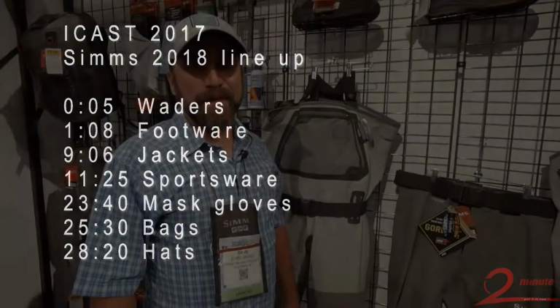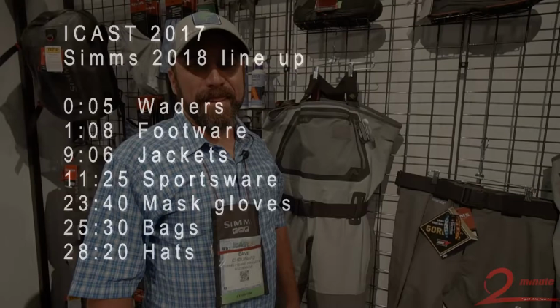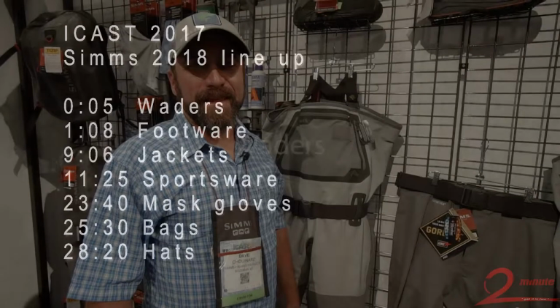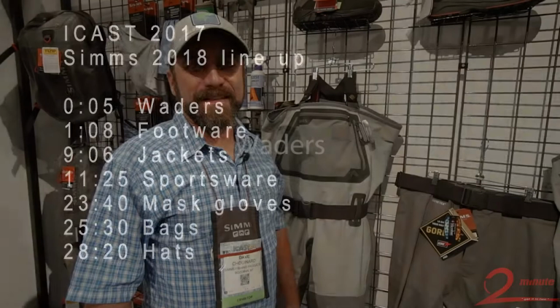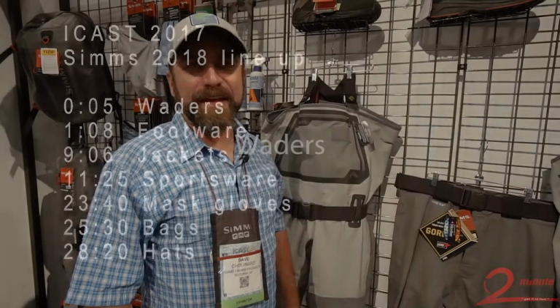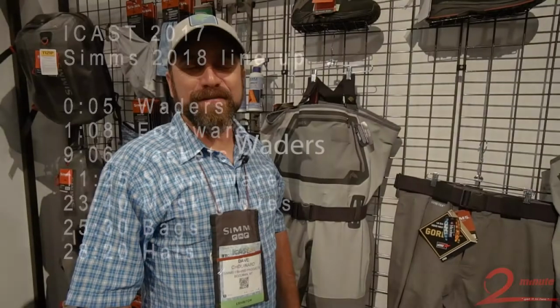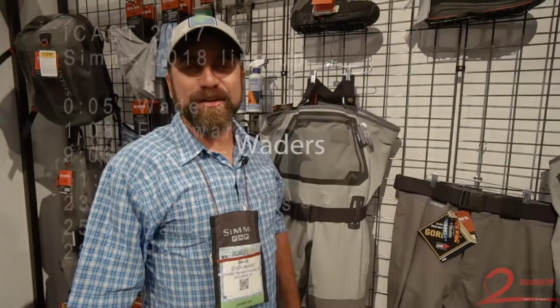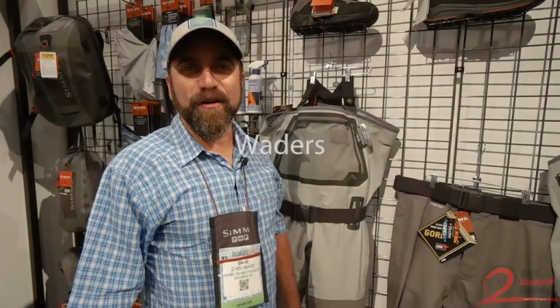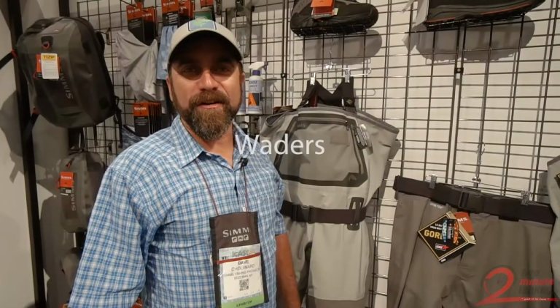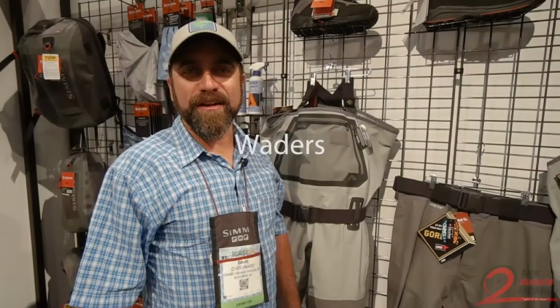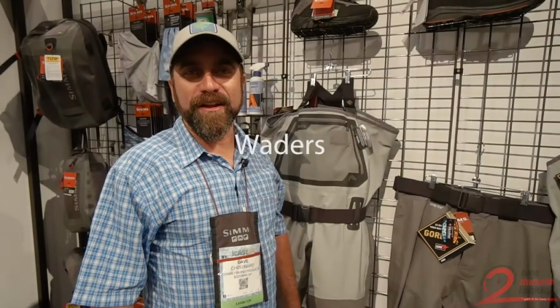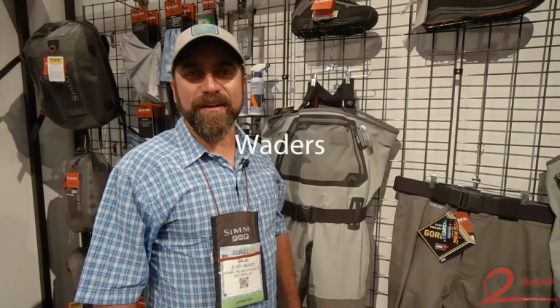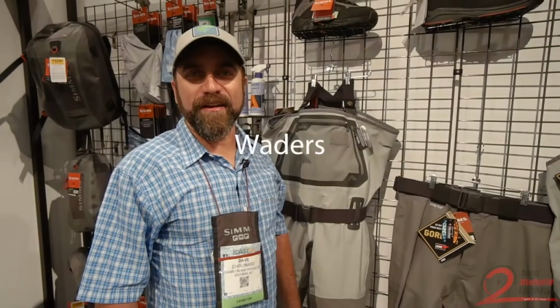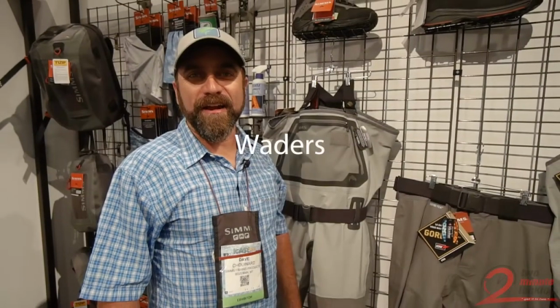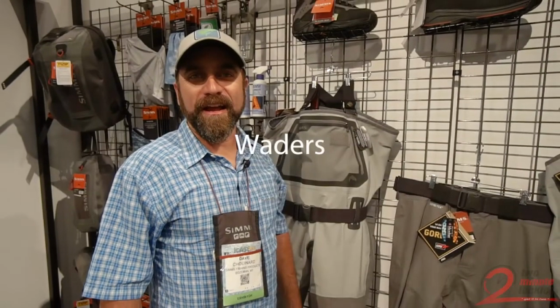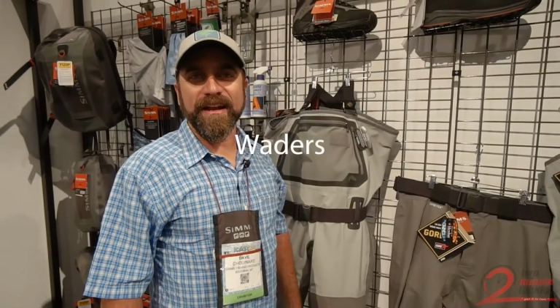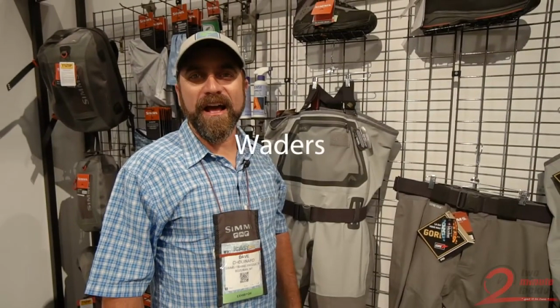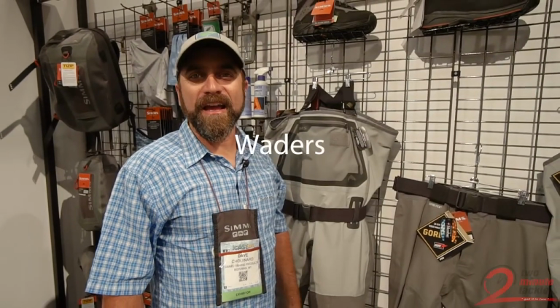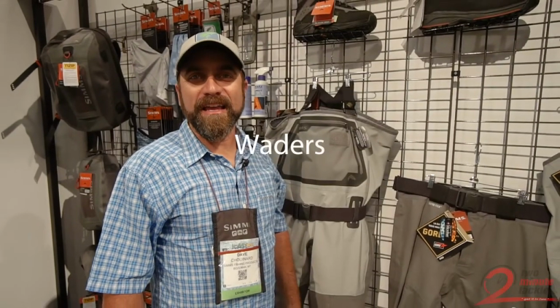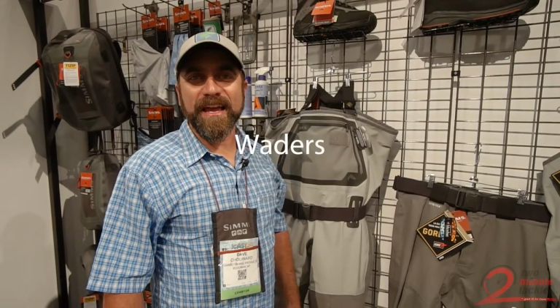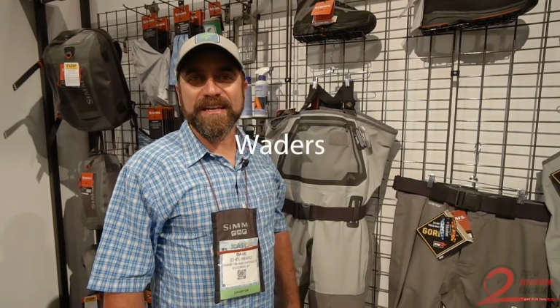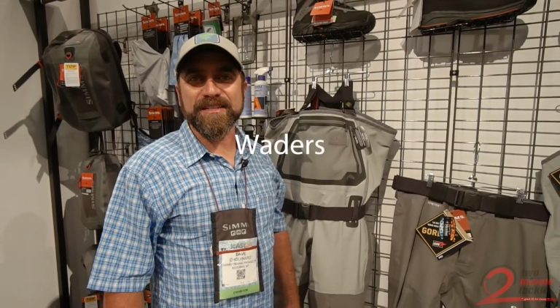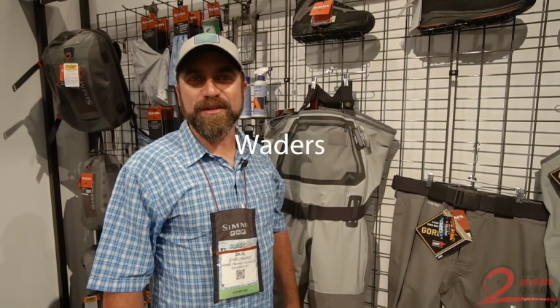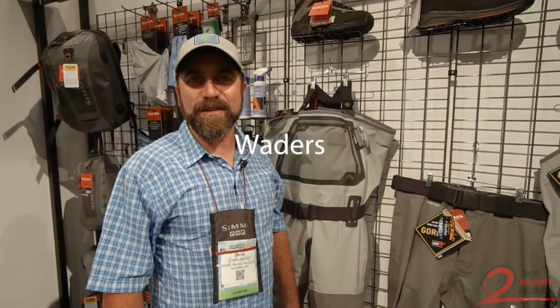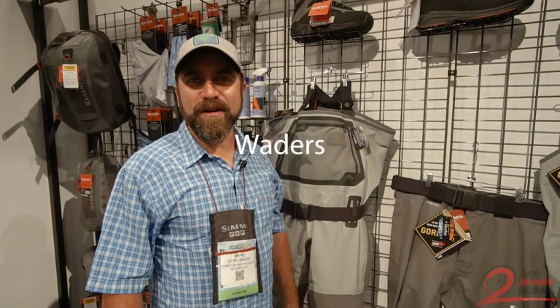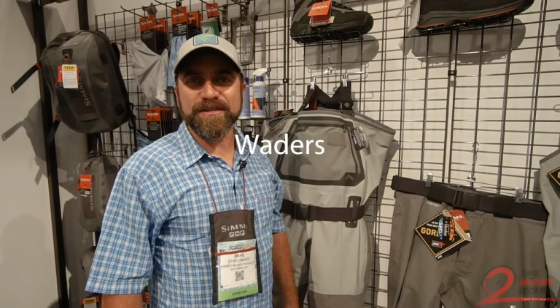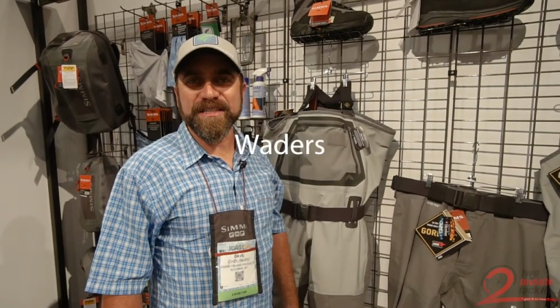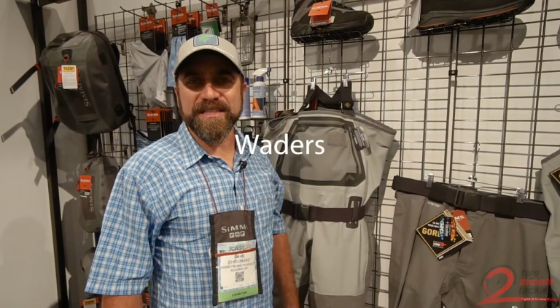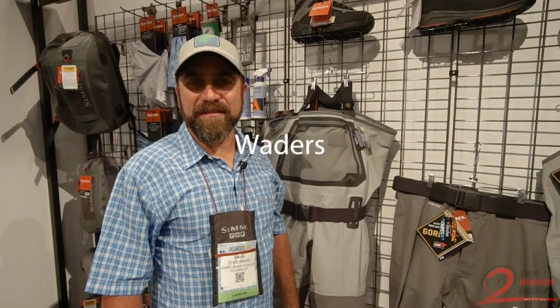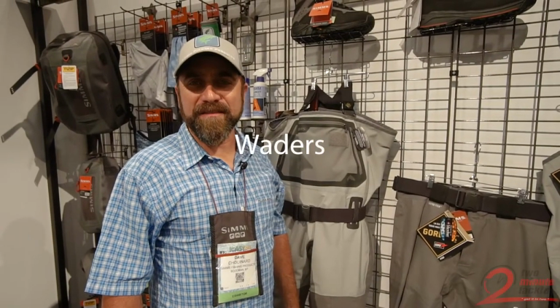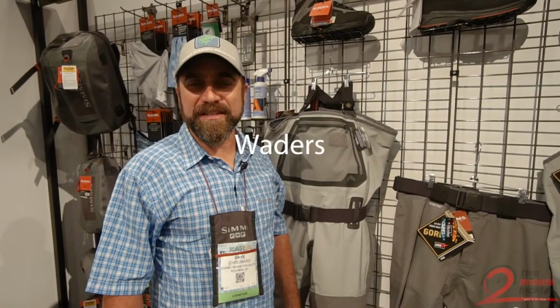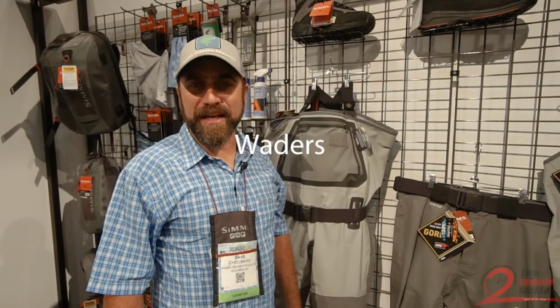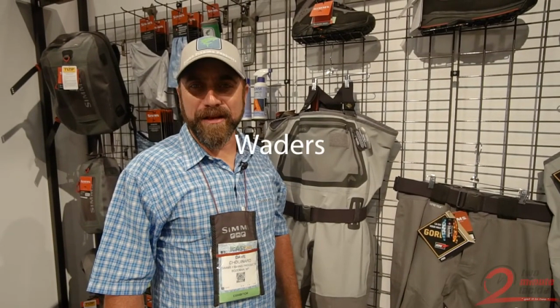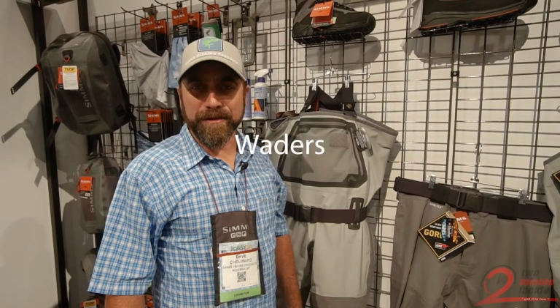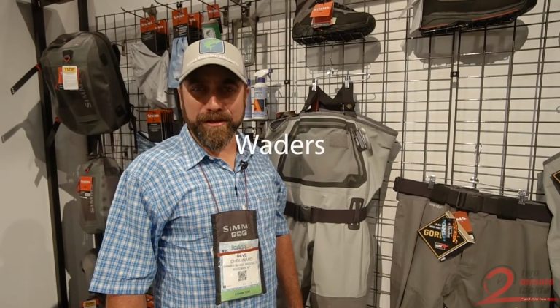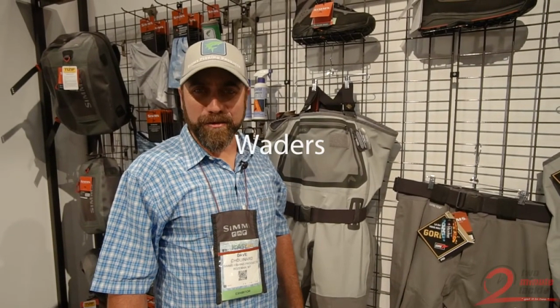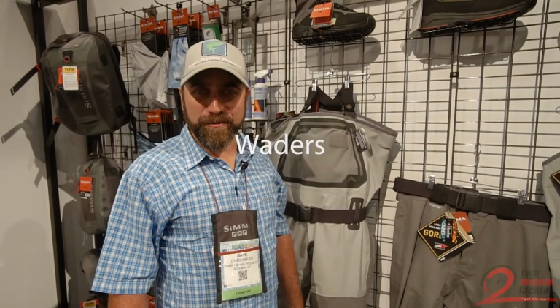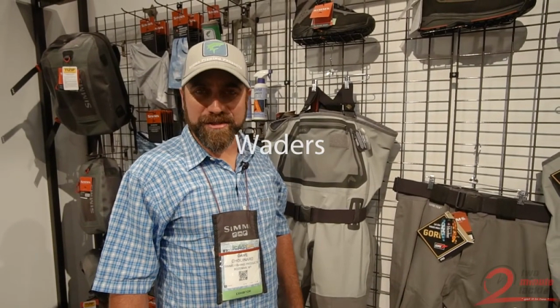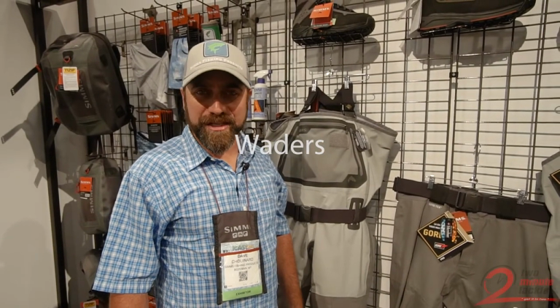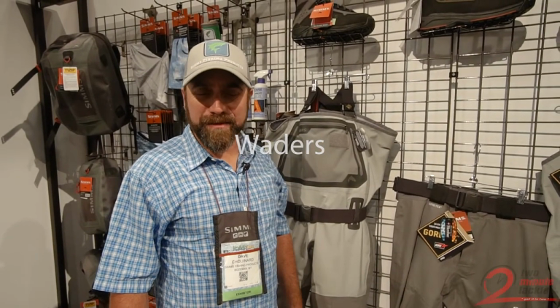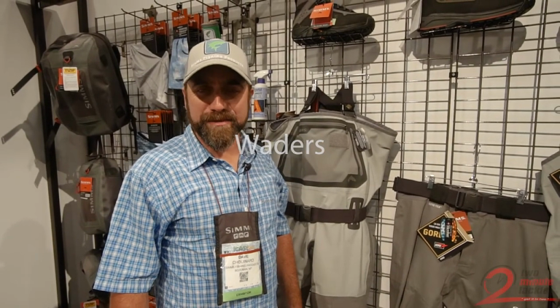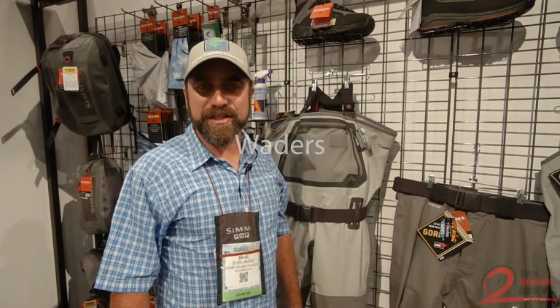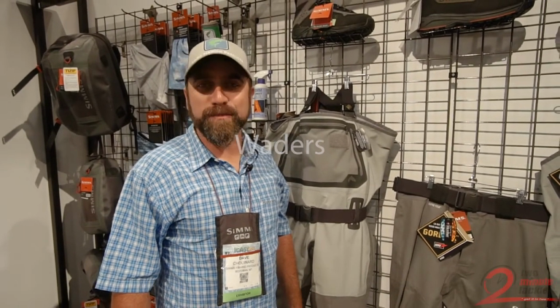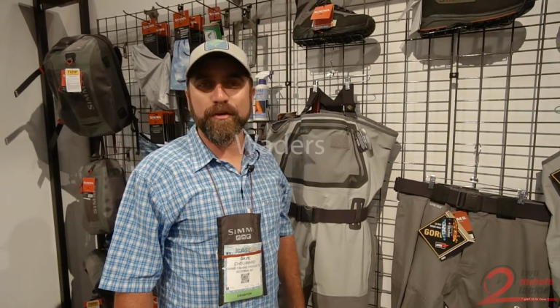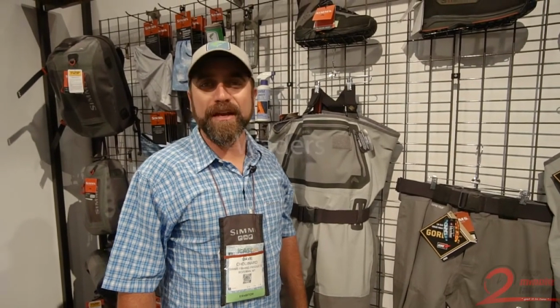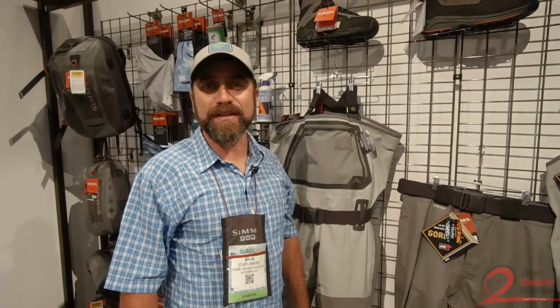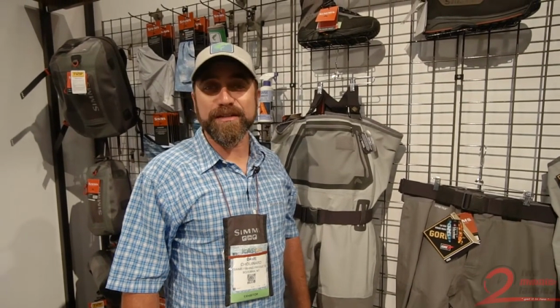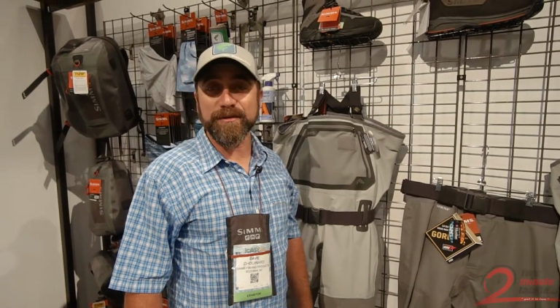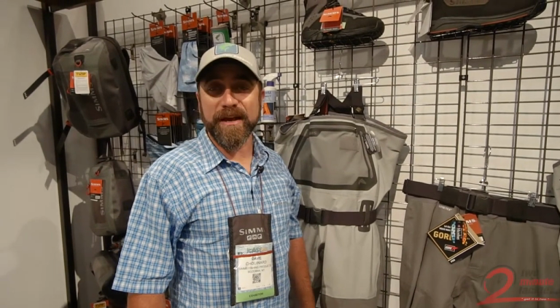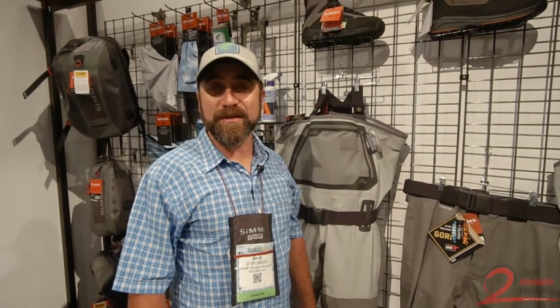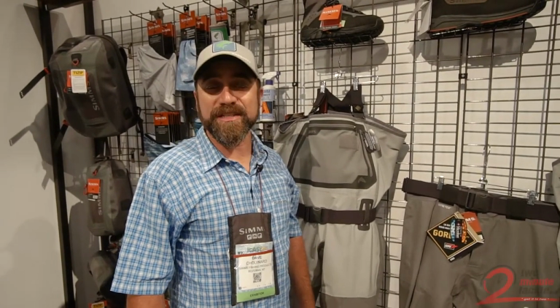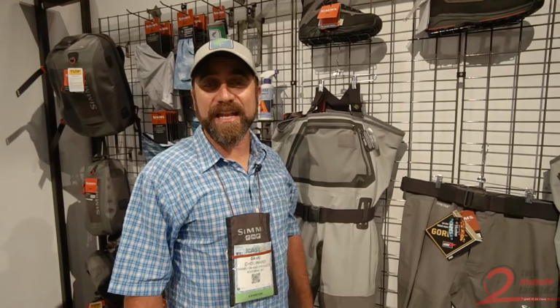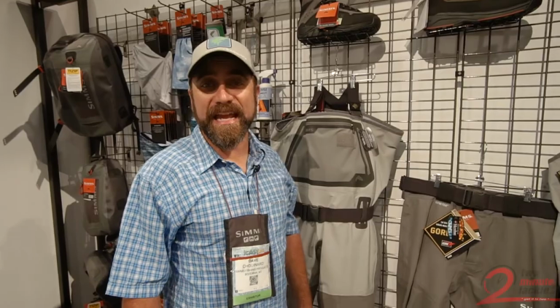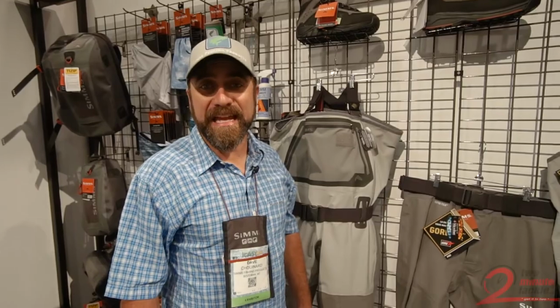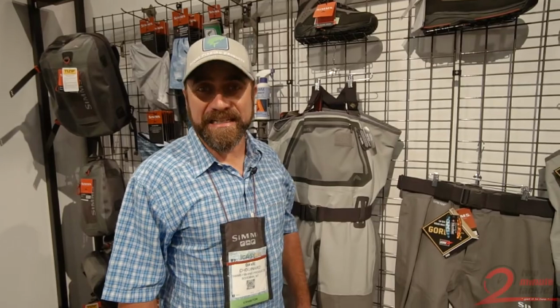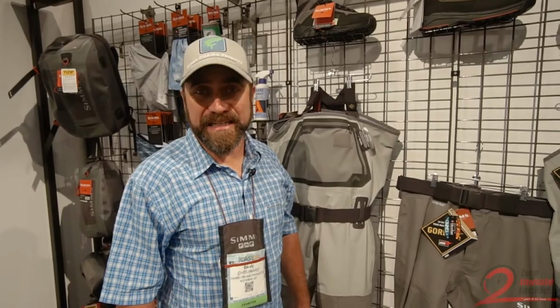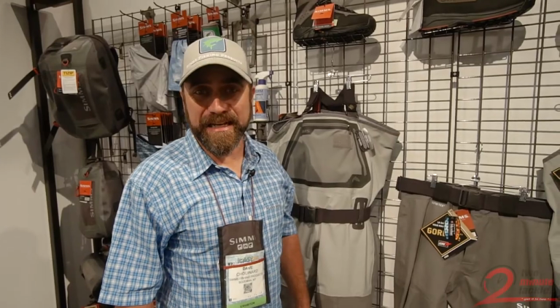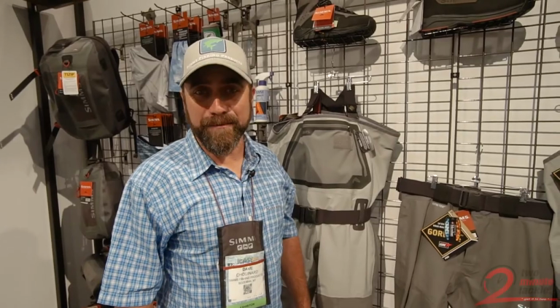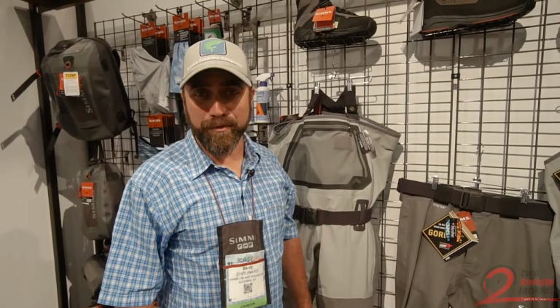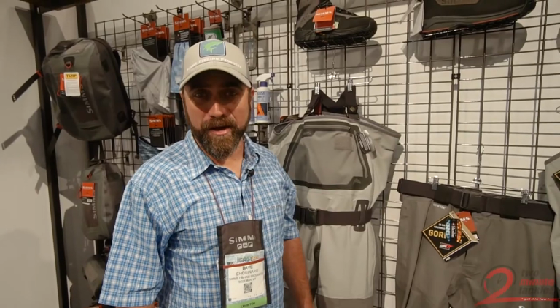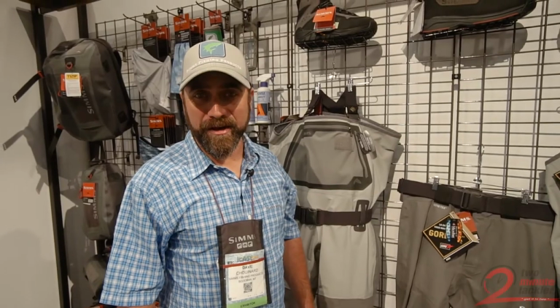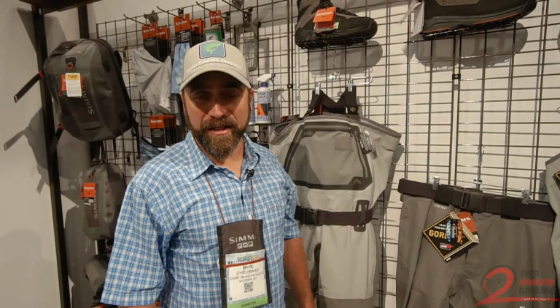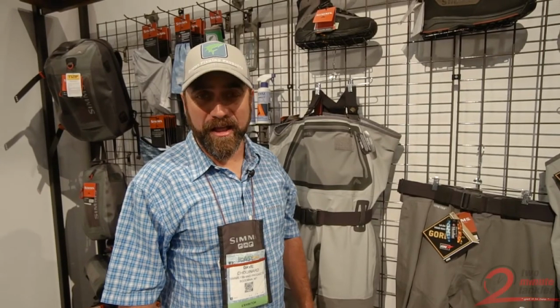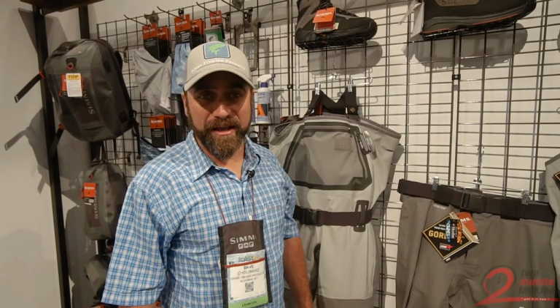Dave Chouinard here at ICAST 2017 with the new Simms Spring 2018 product line.